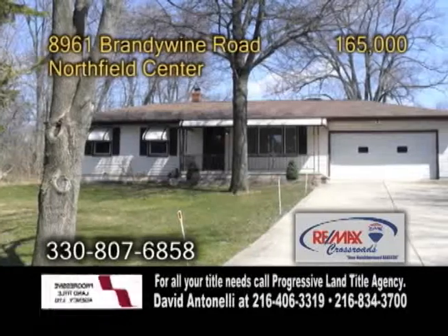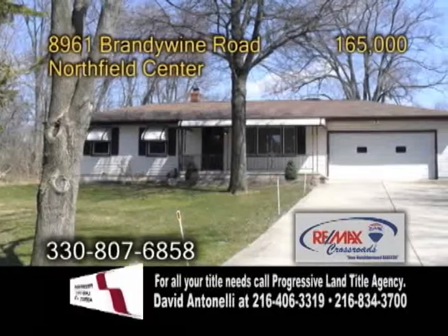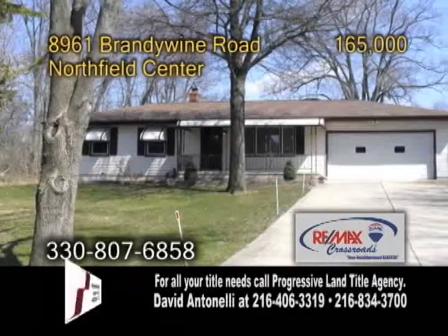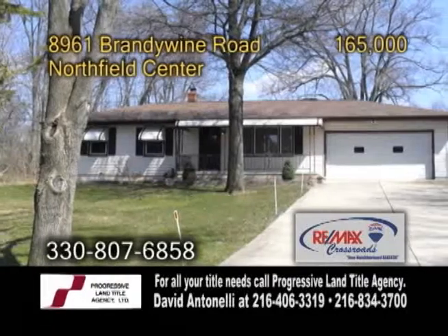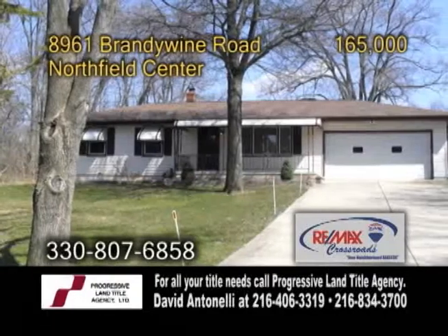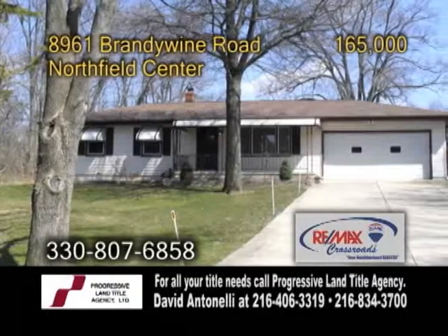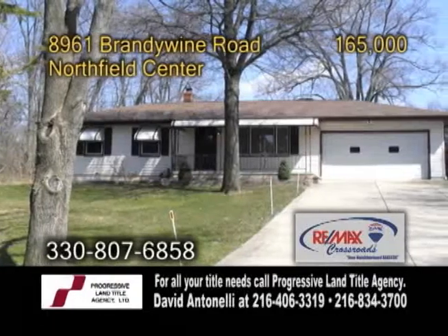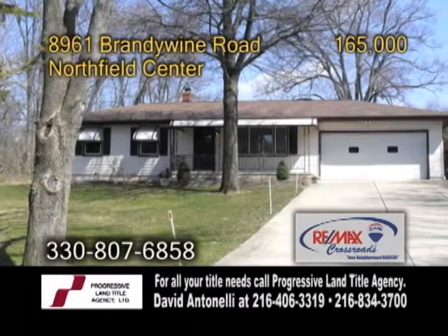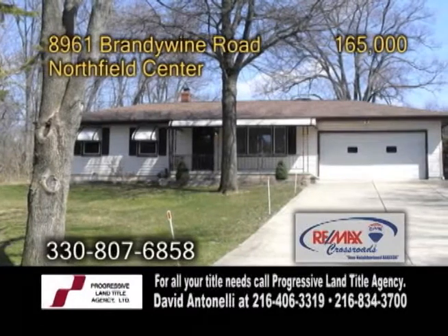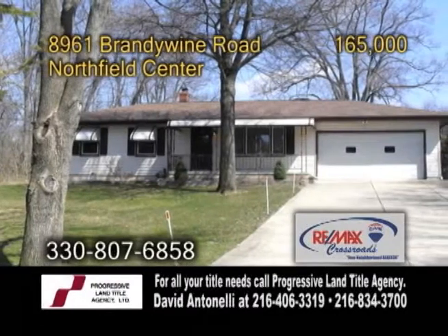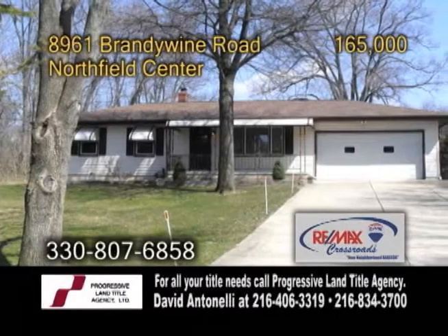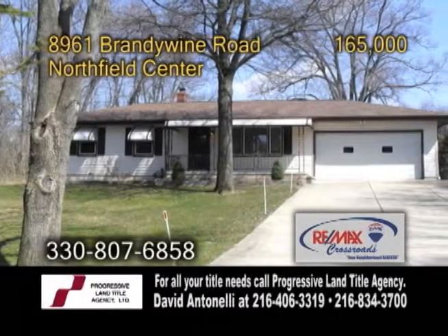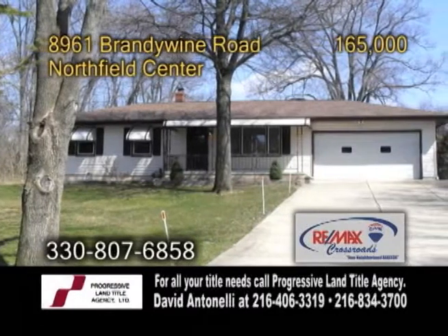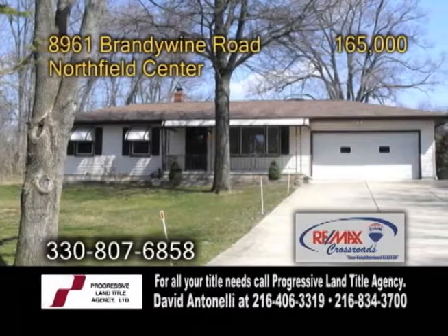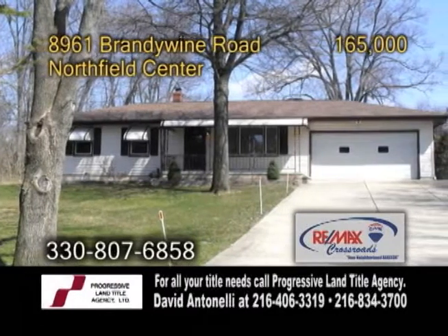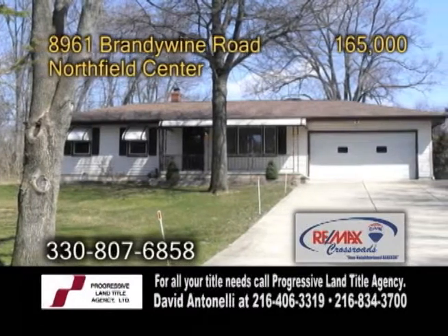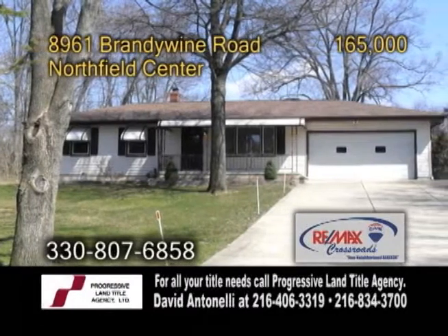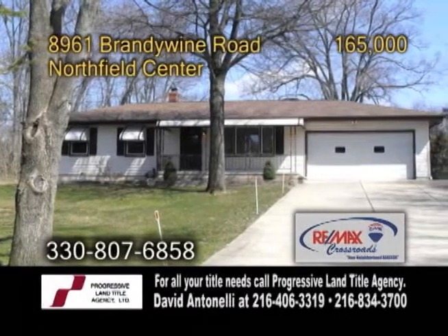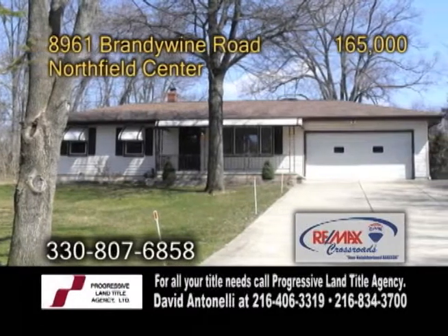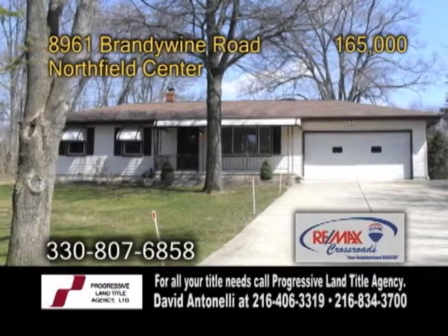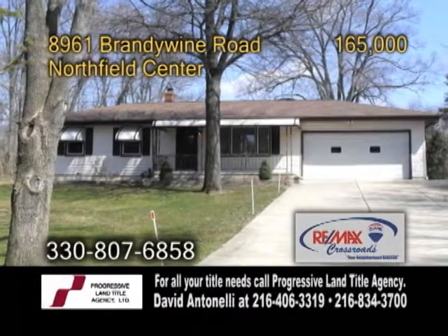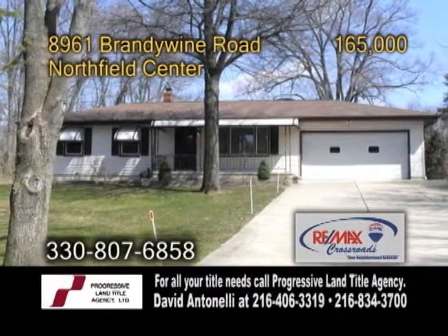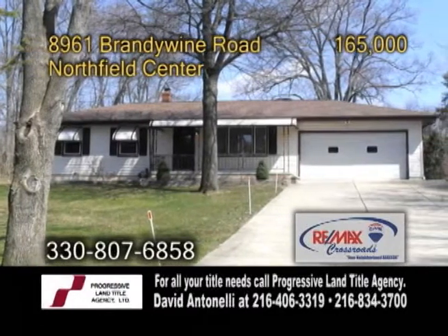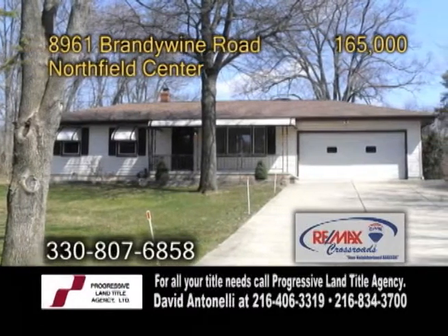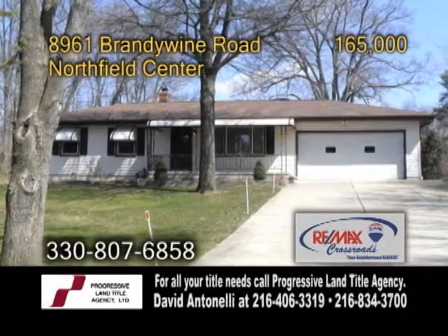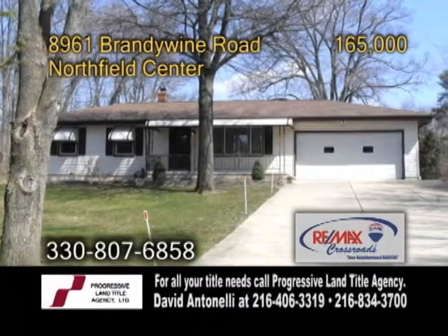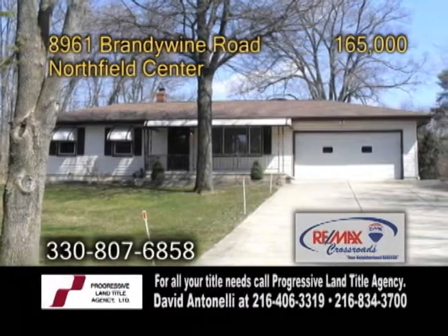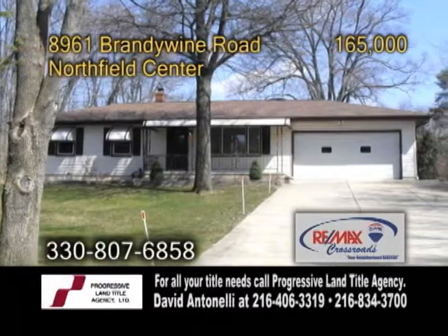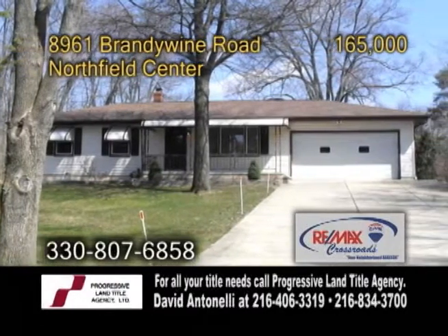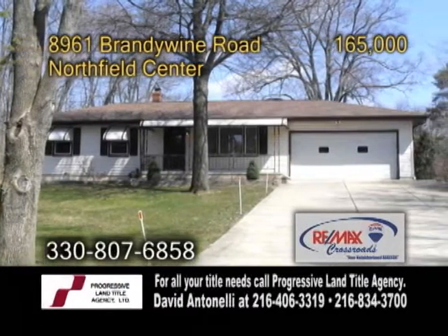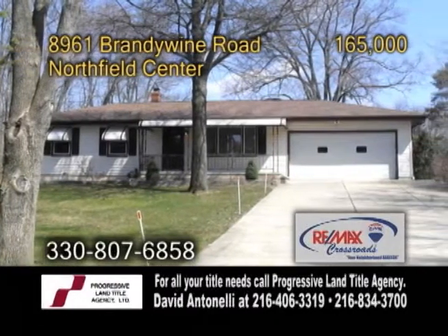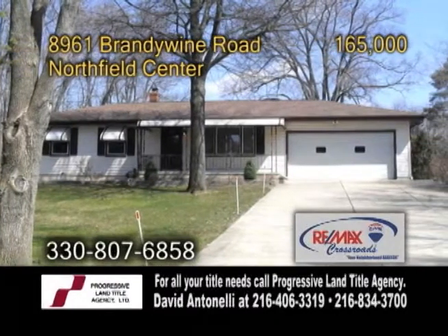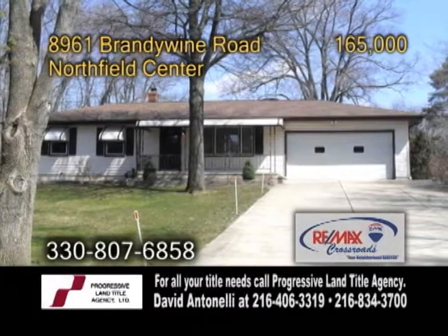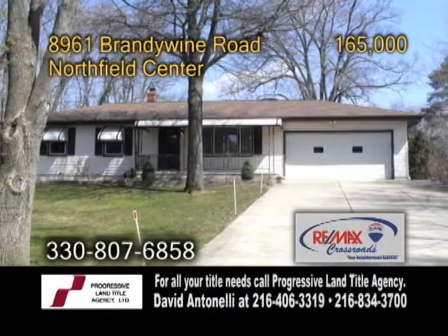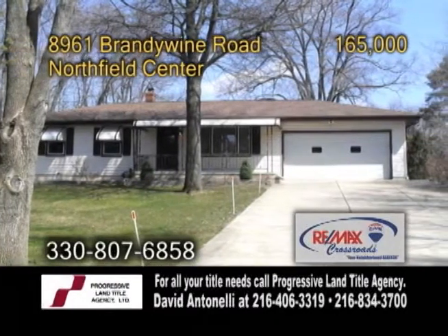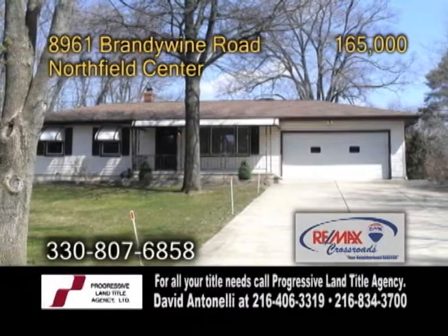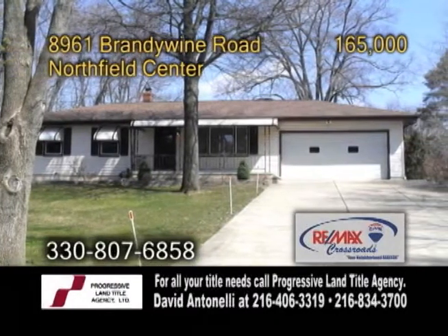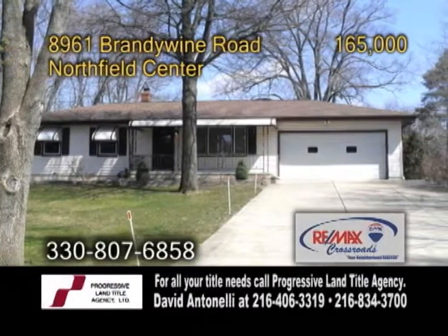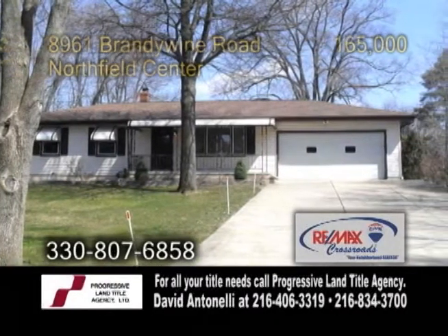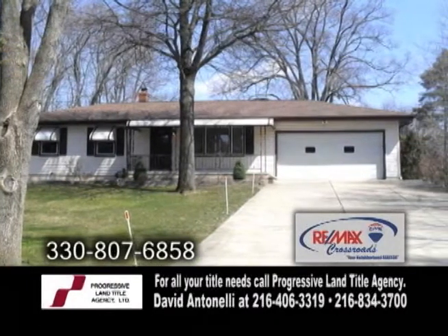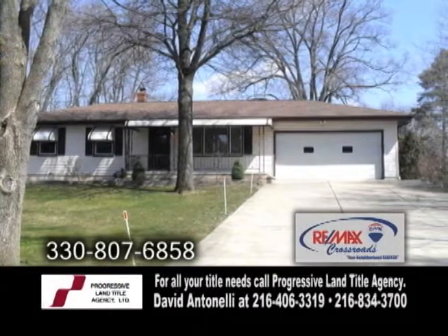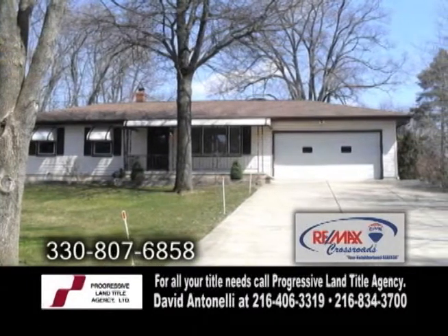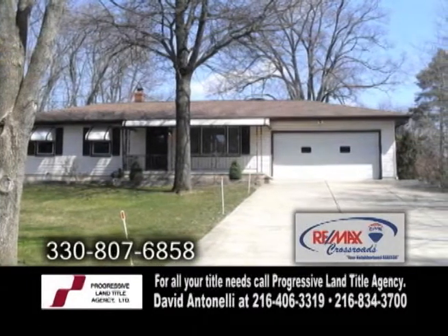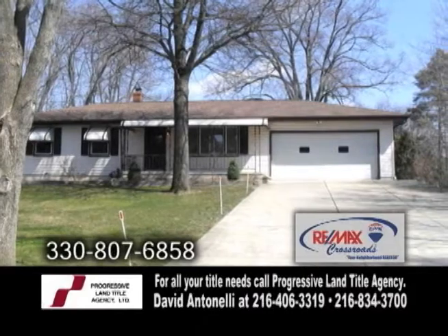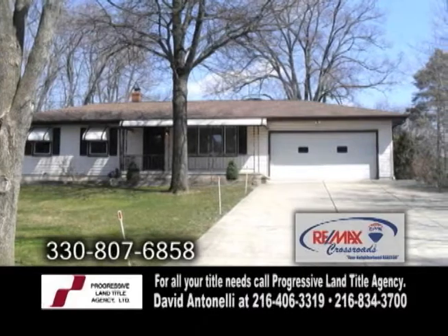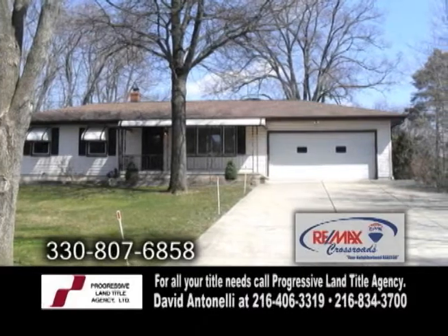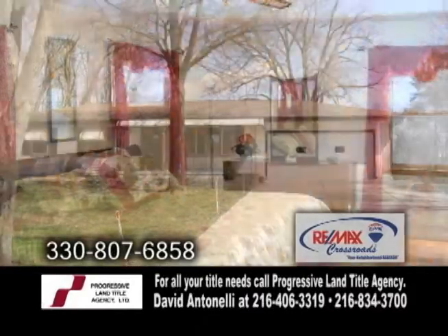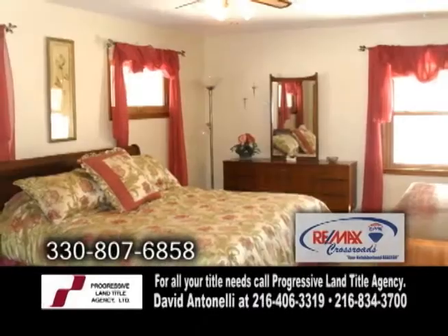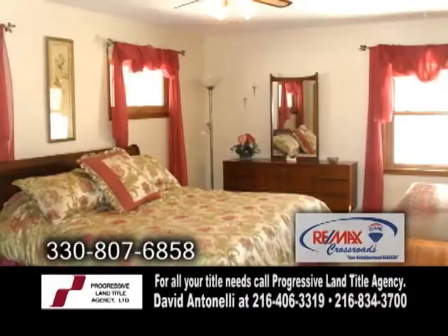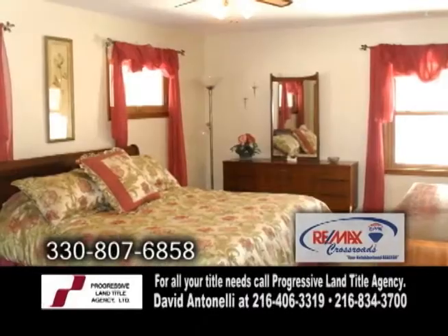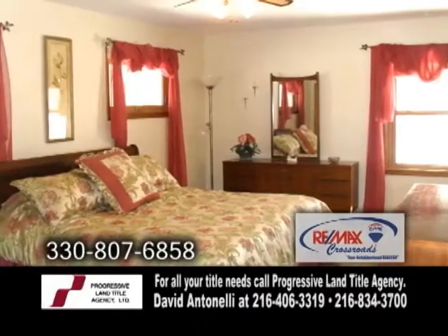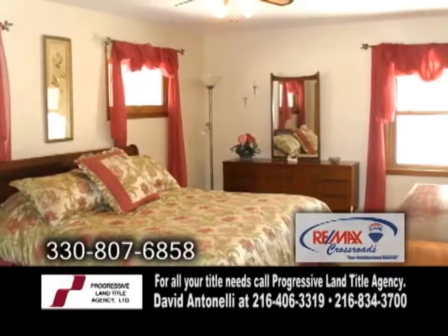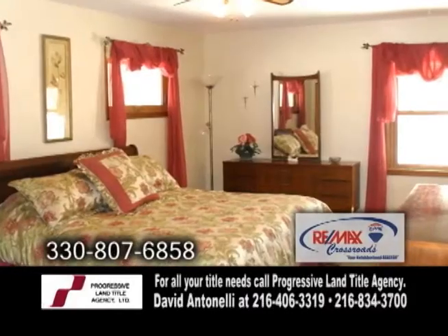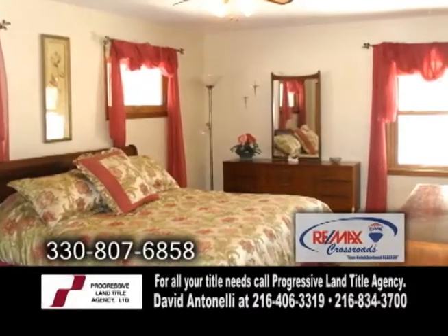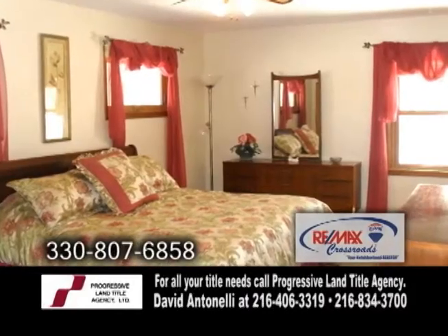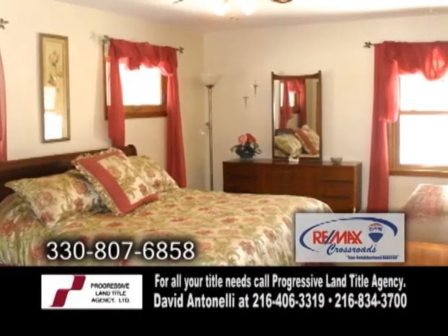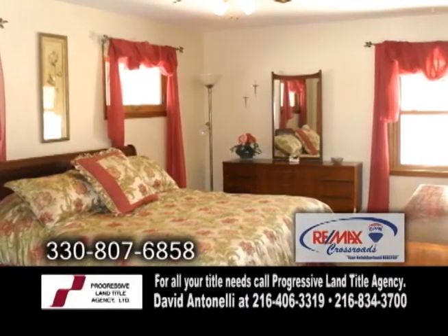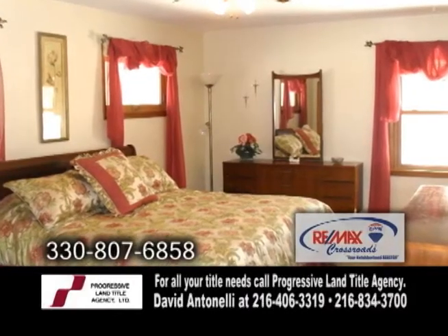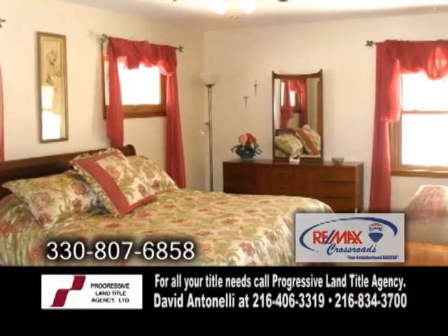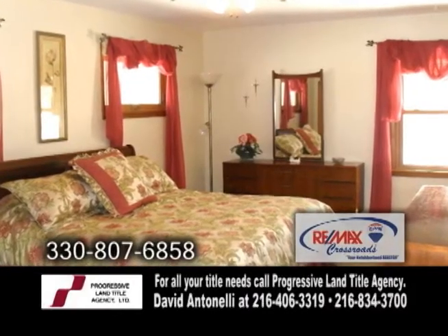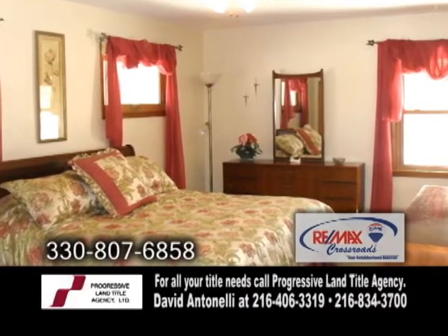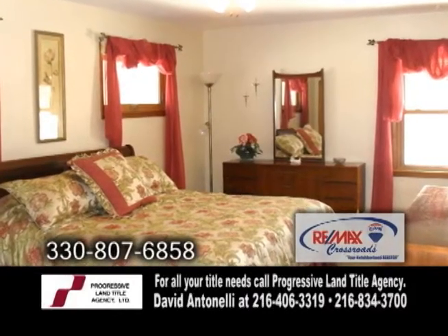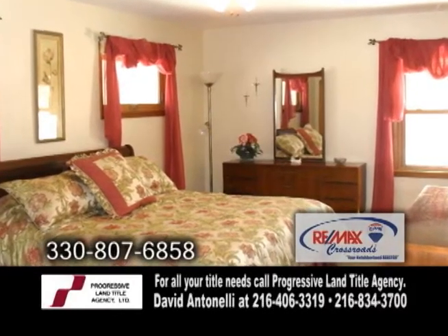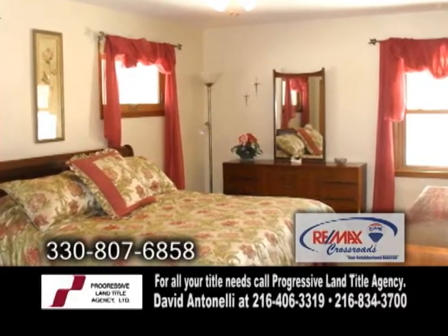A ranch-style home in Northfield Center, situated on a private lot. This home offers three bedrooms and two full baths.